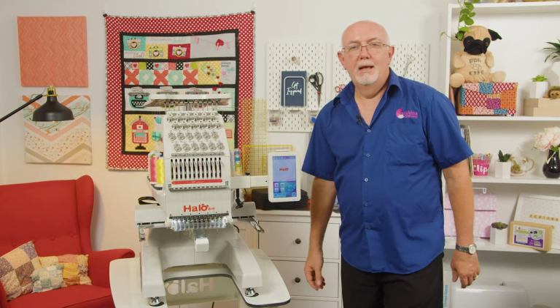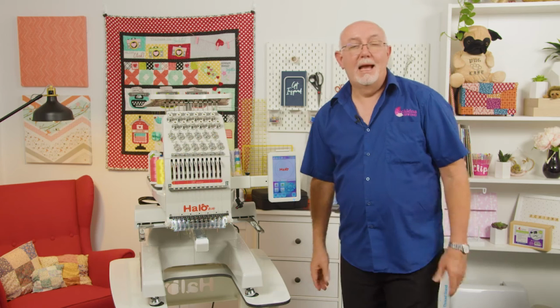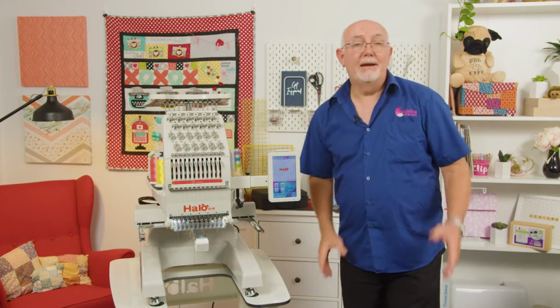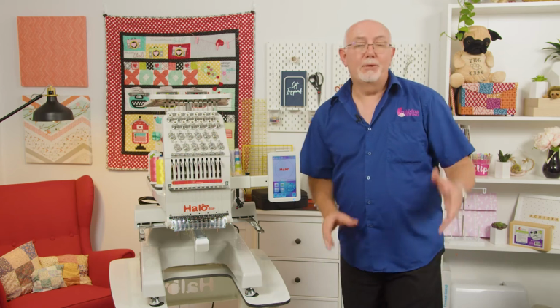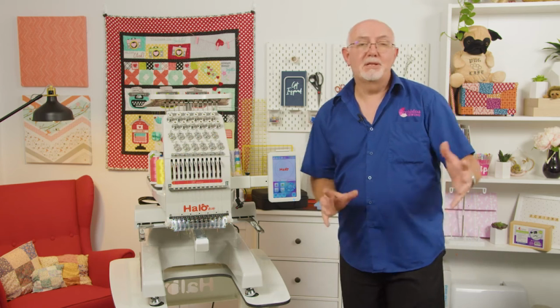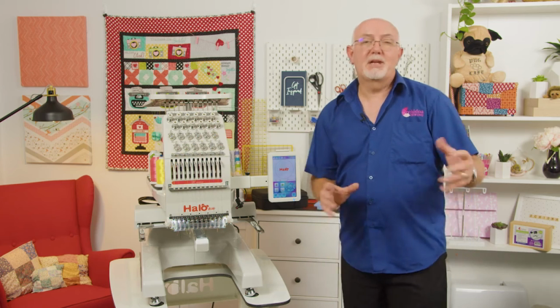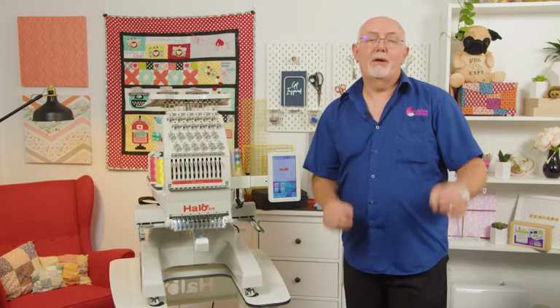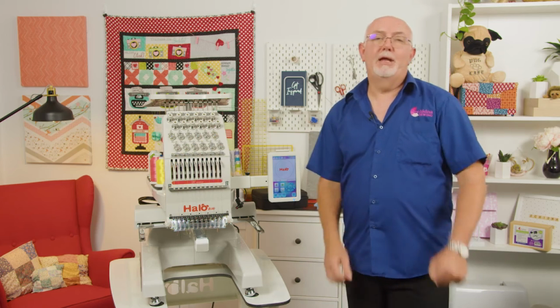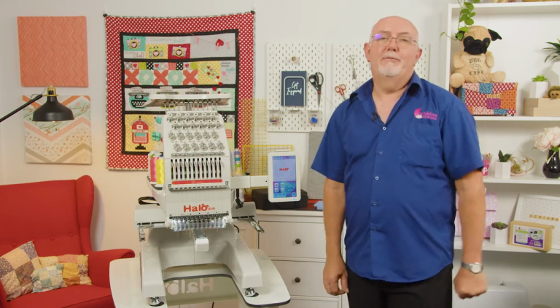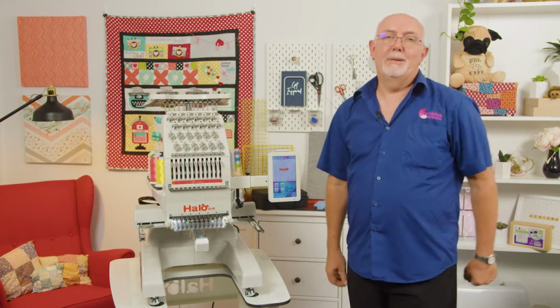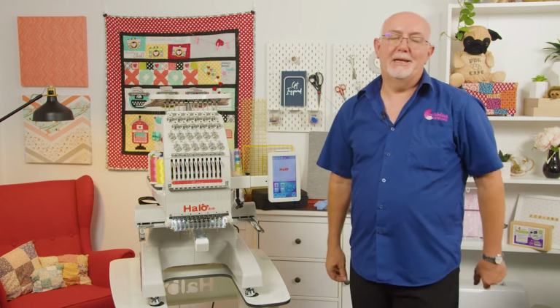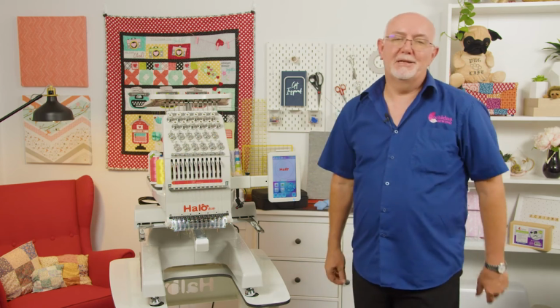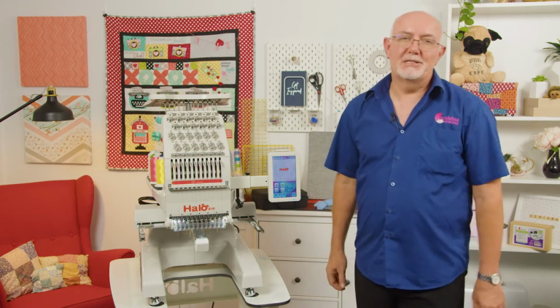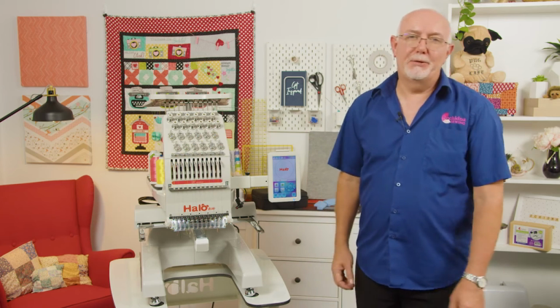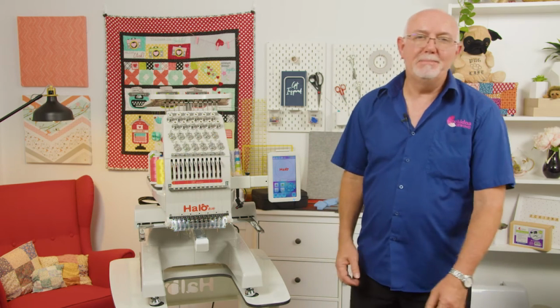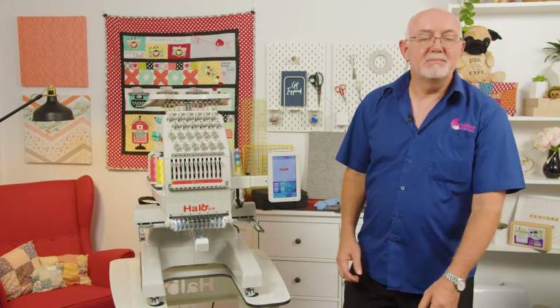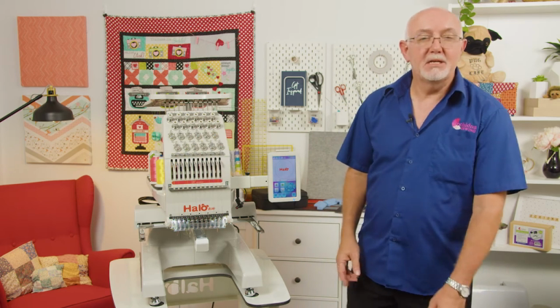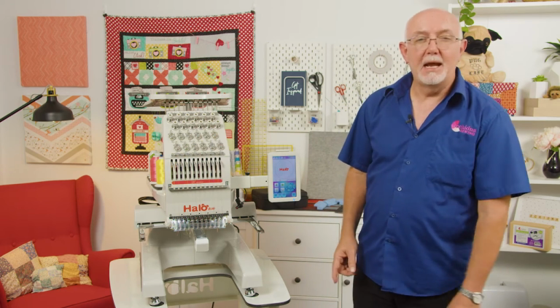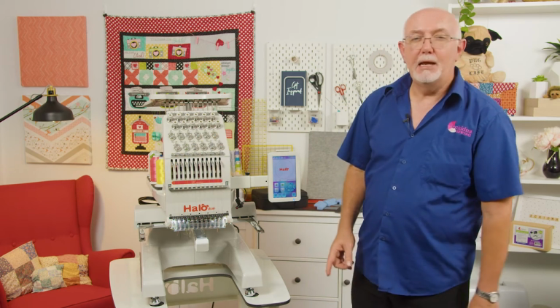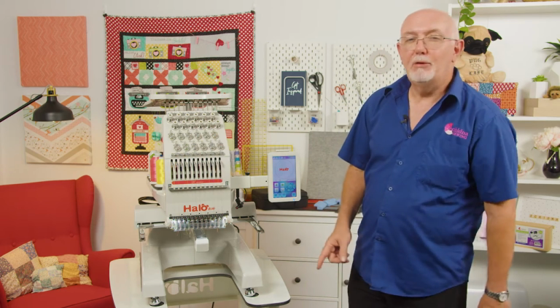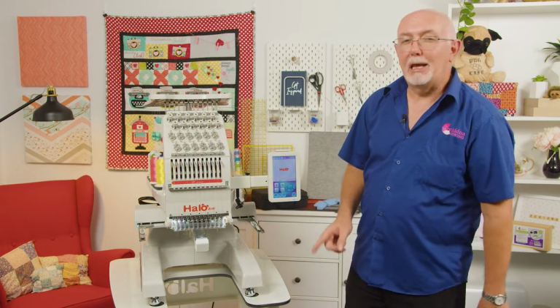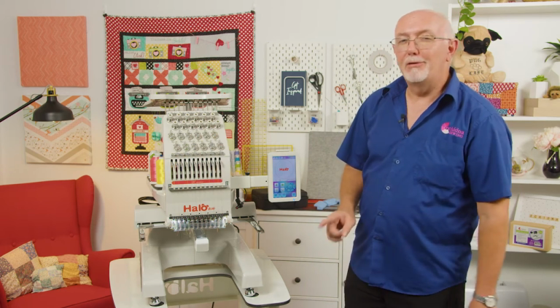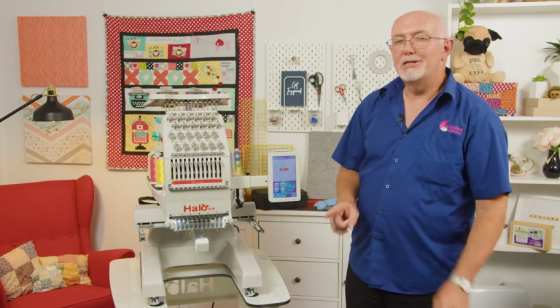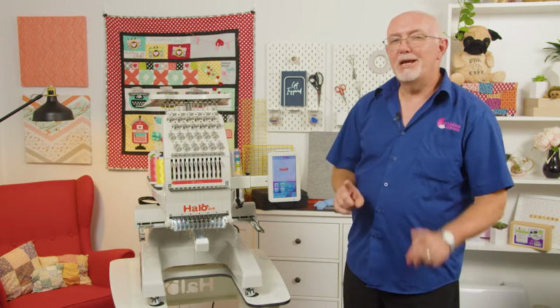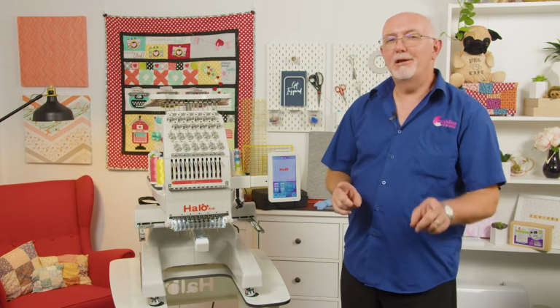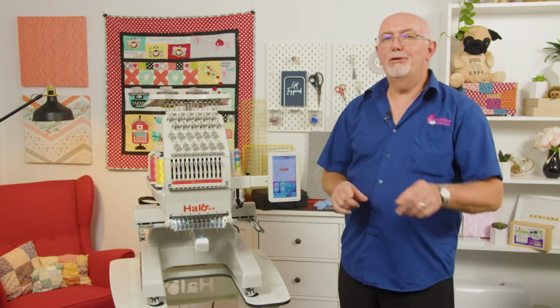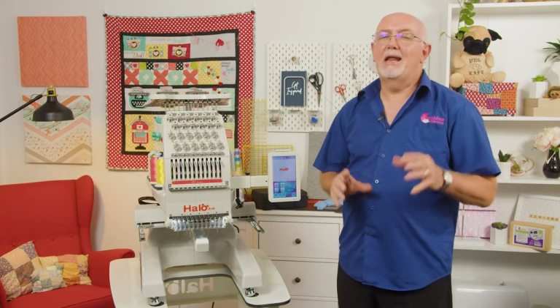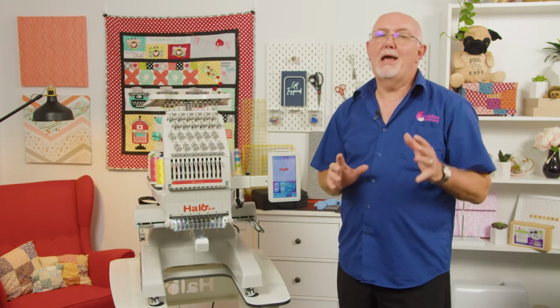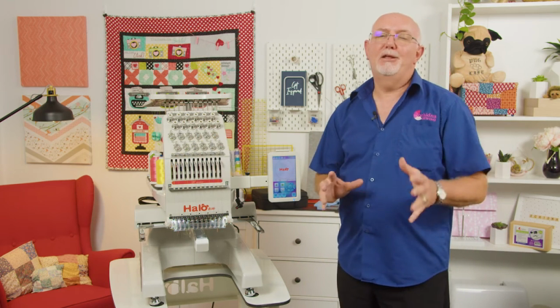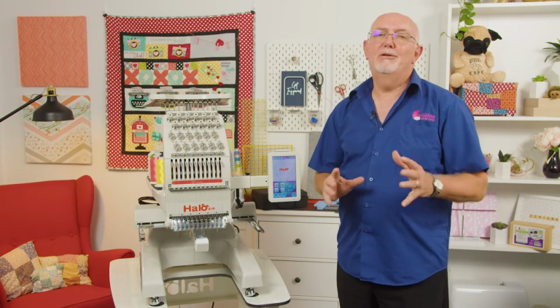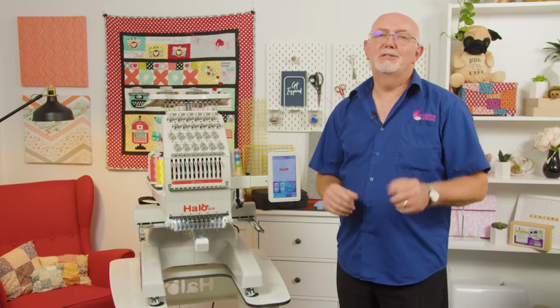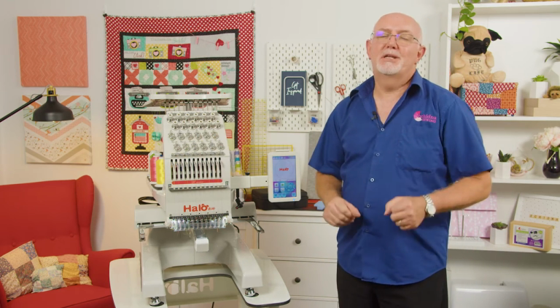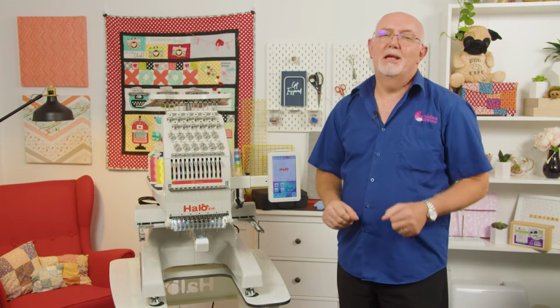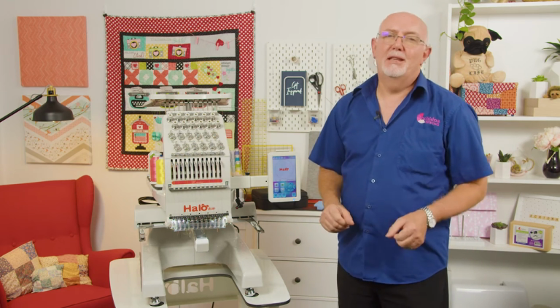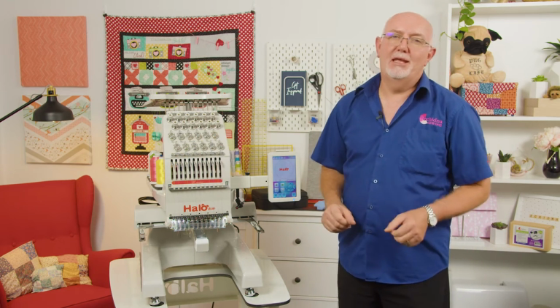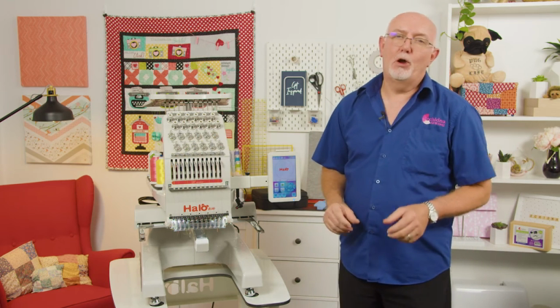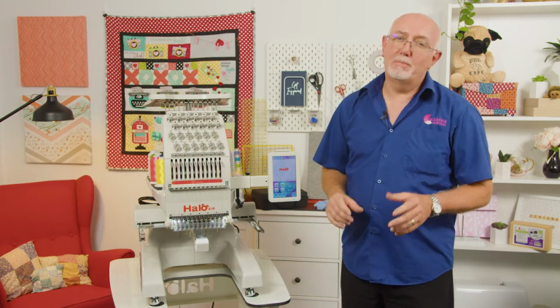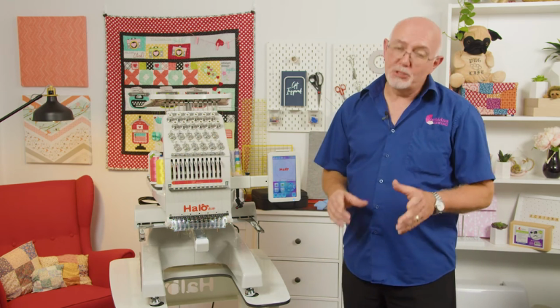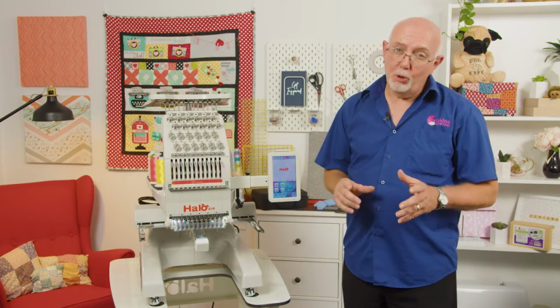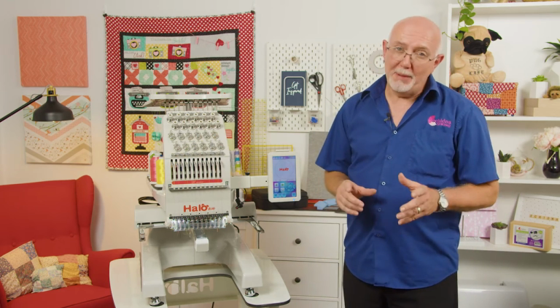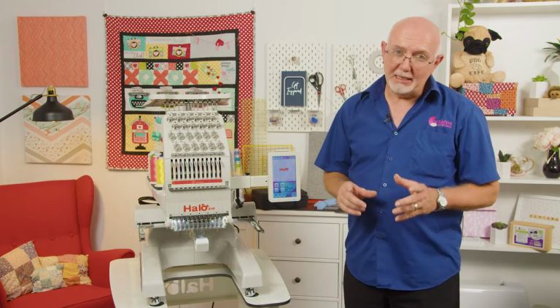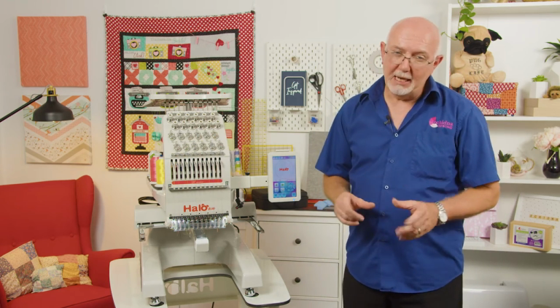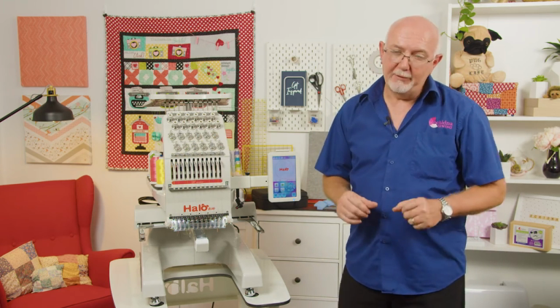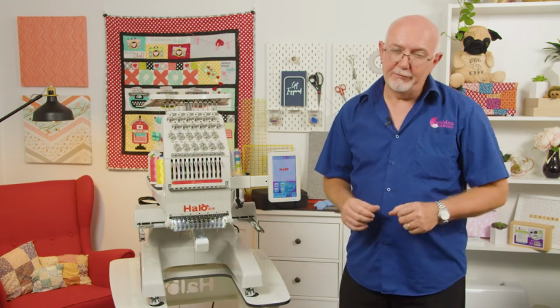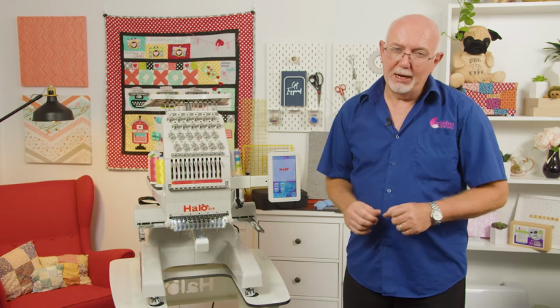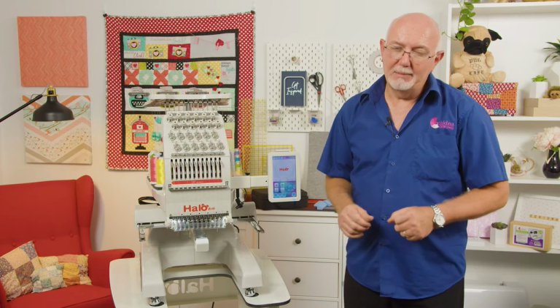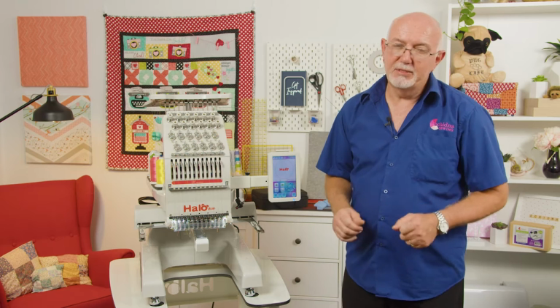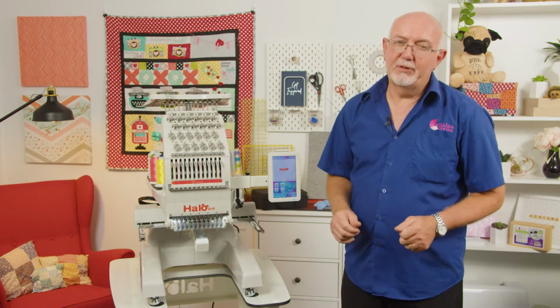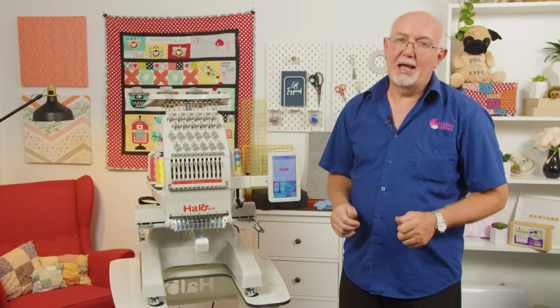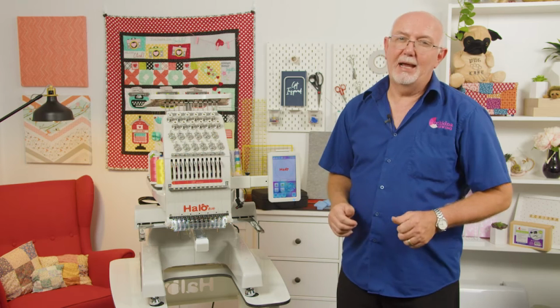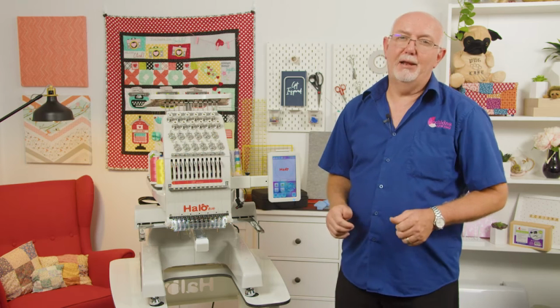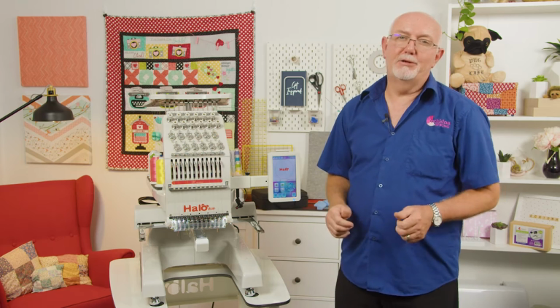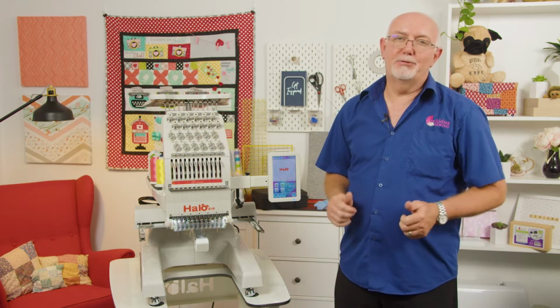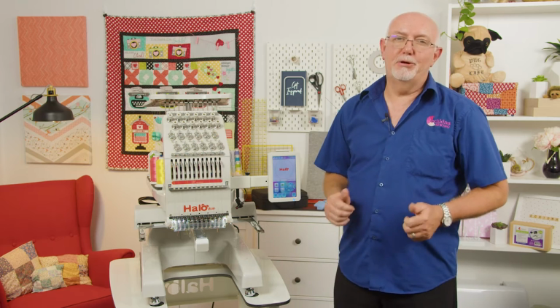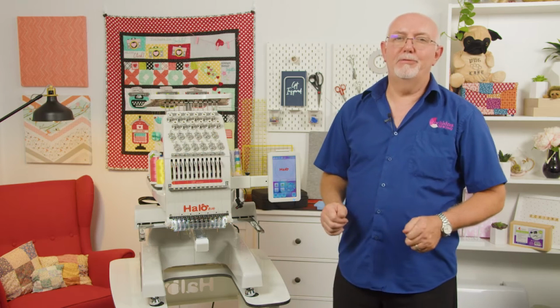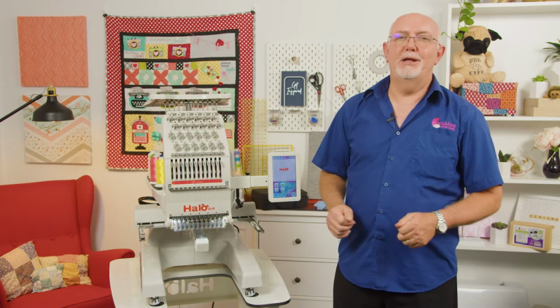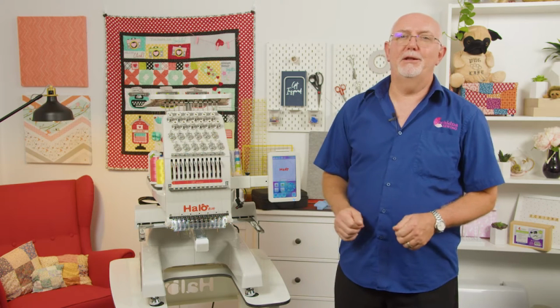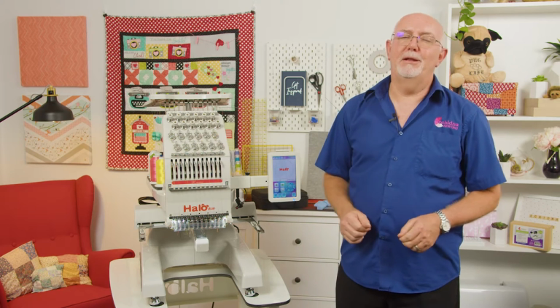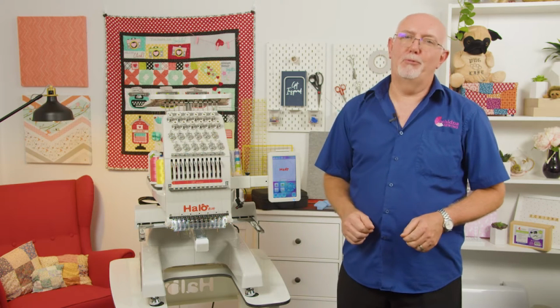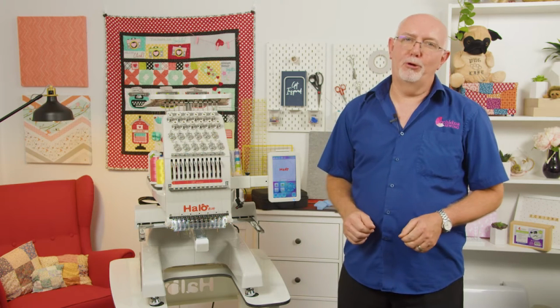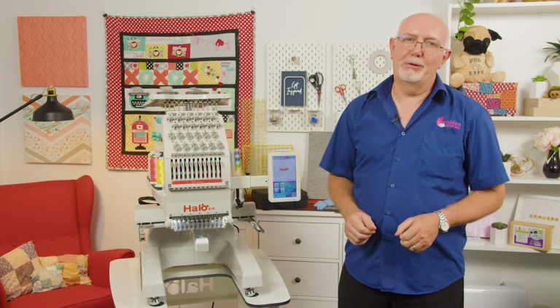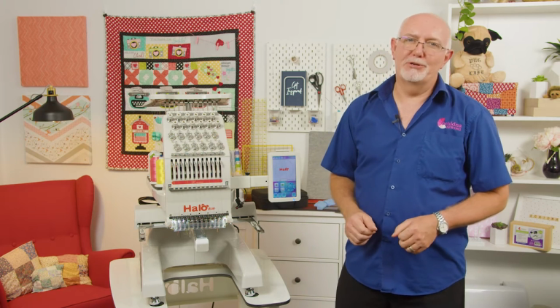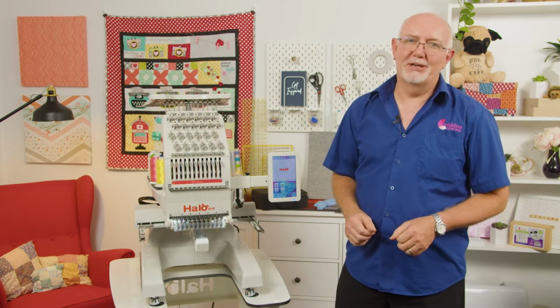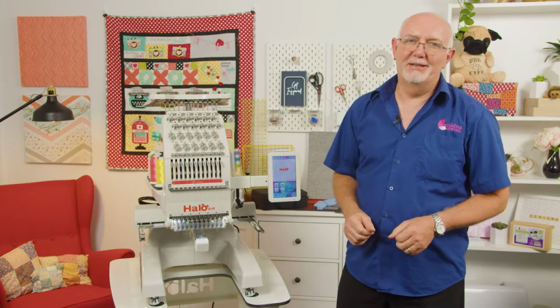Hey everyone, it's Gary here from Echidna Sewing. Today we're going to take a look at how to use the optional magnetic frames for the Halo 12-needle embroidery machine.